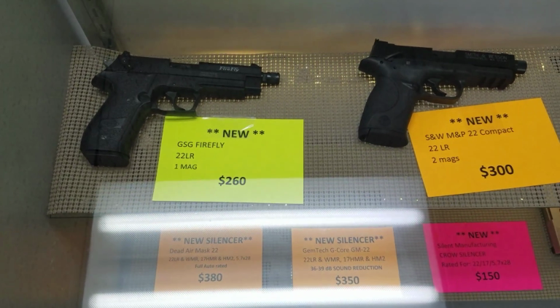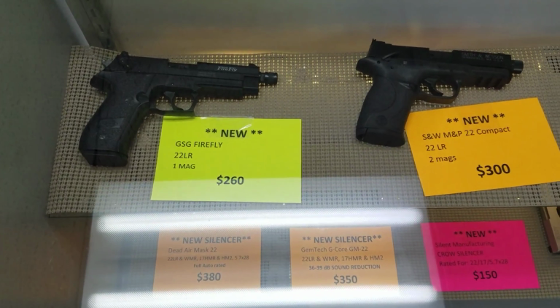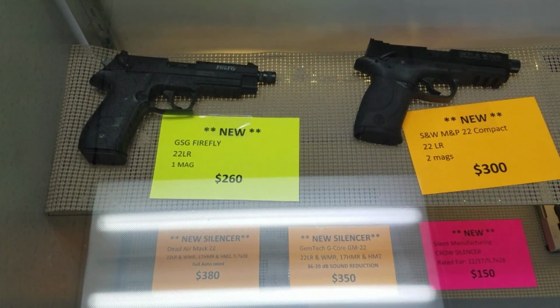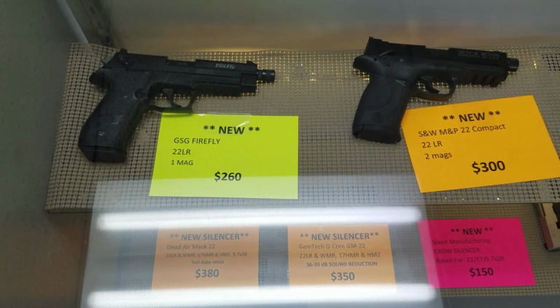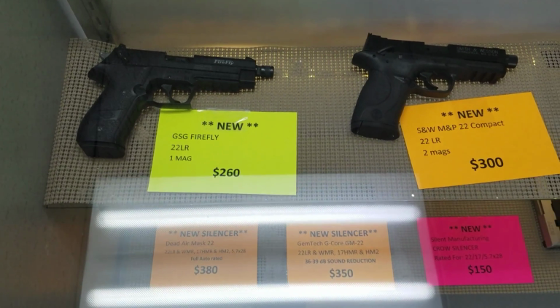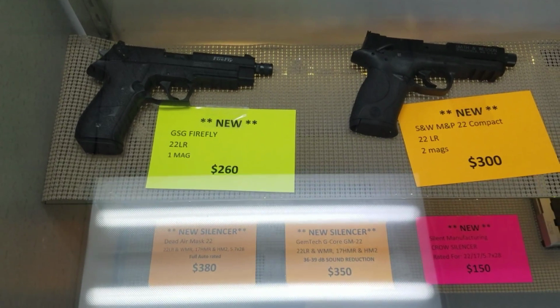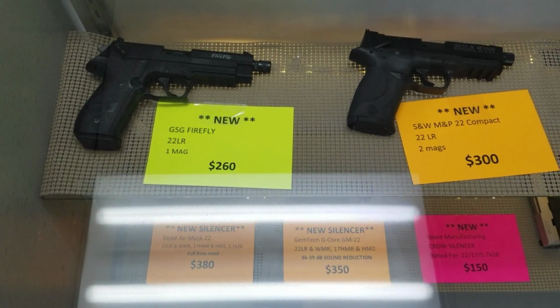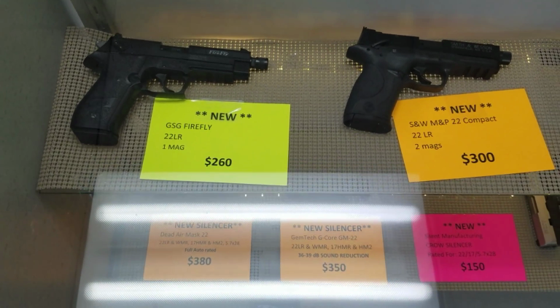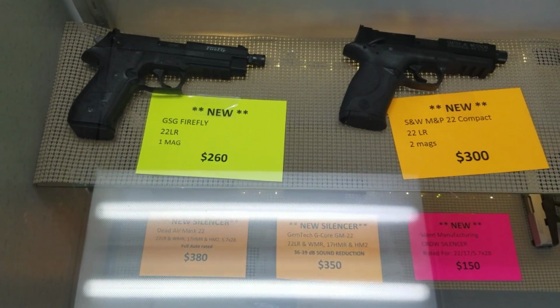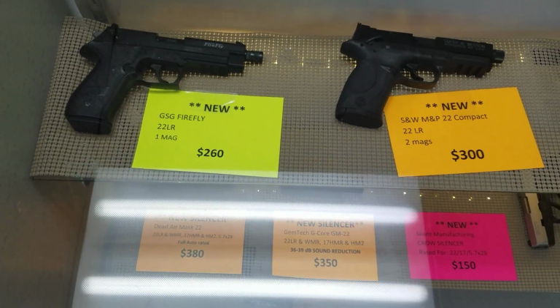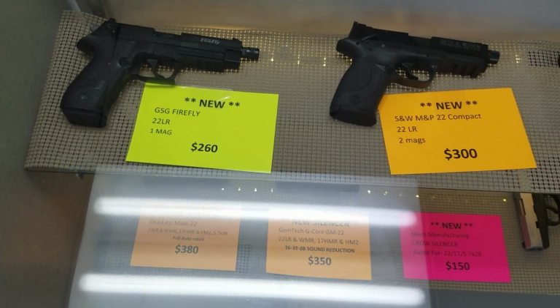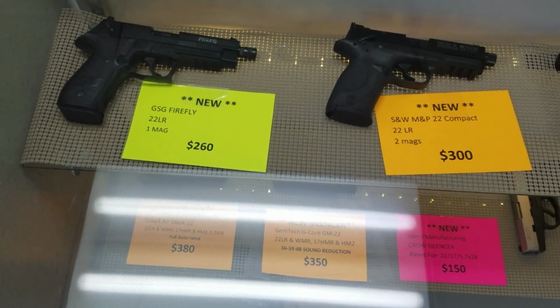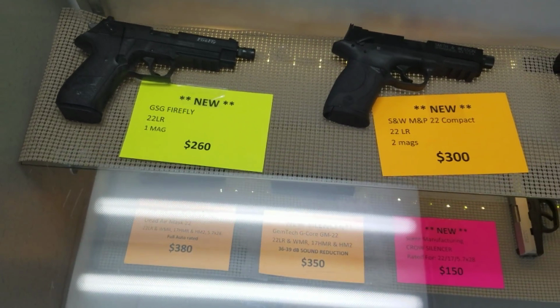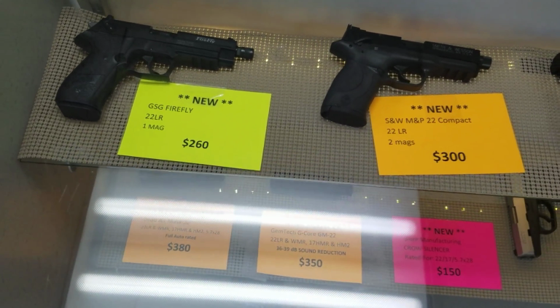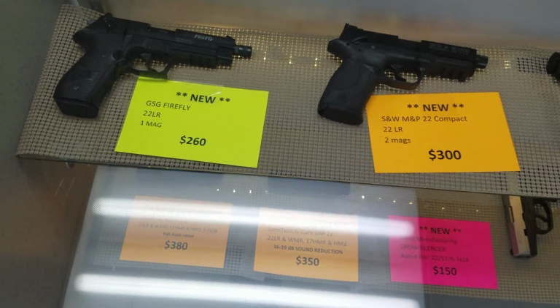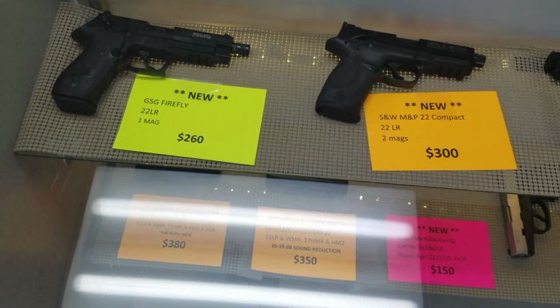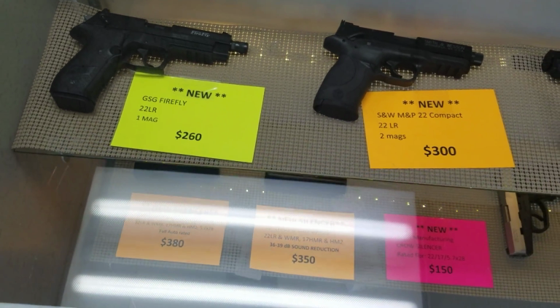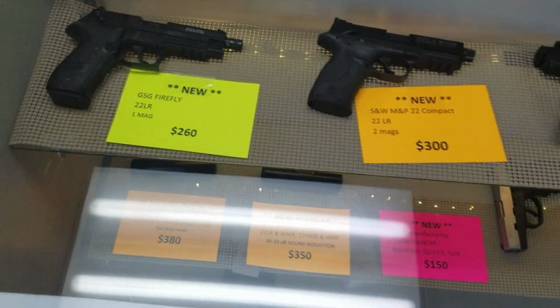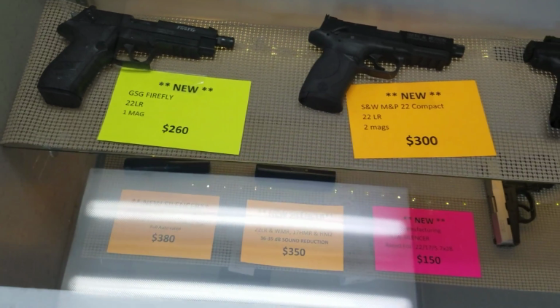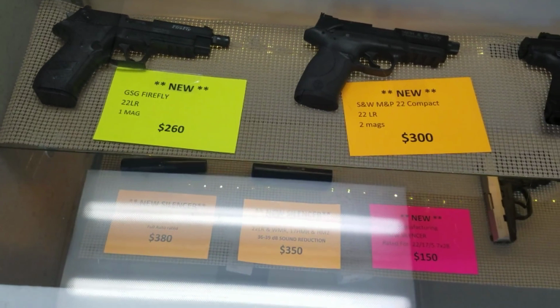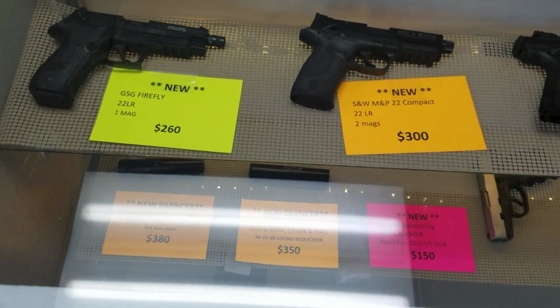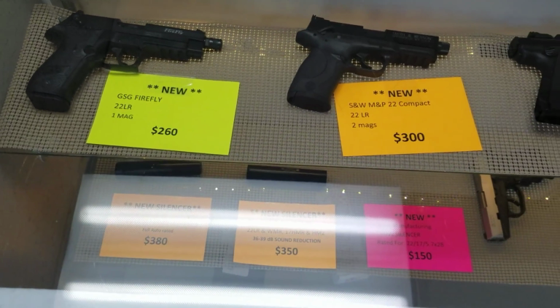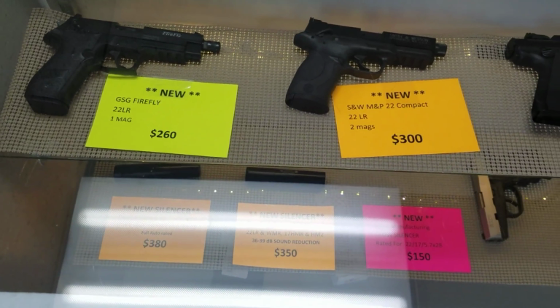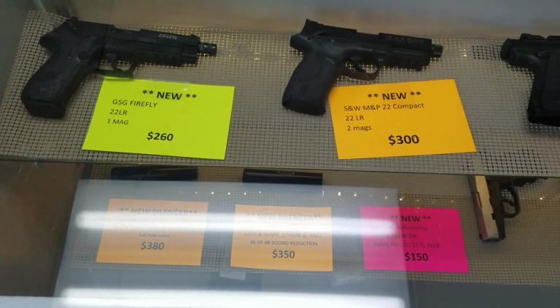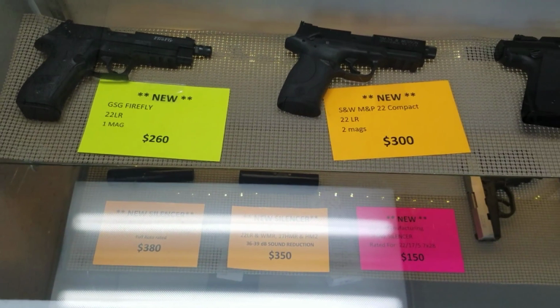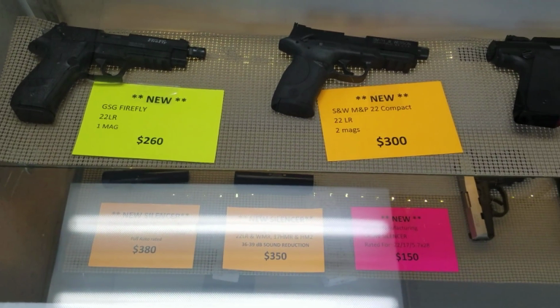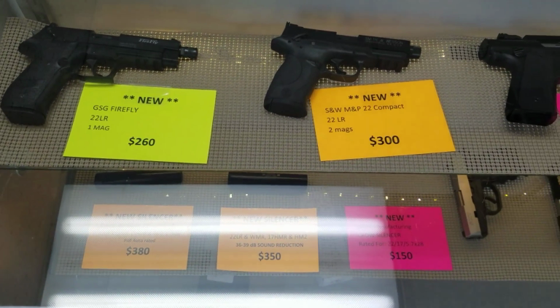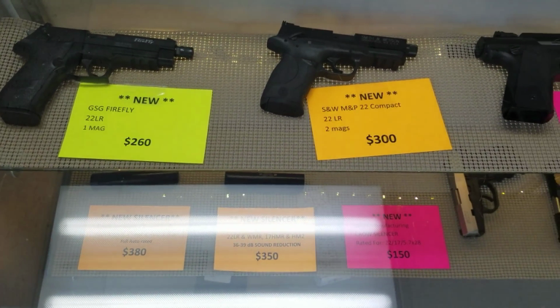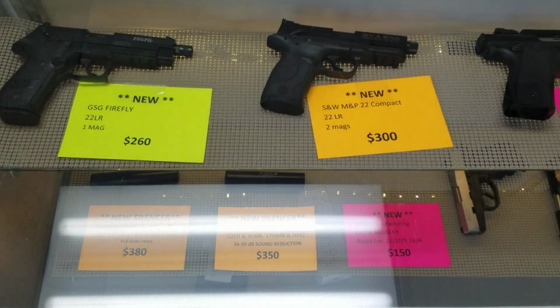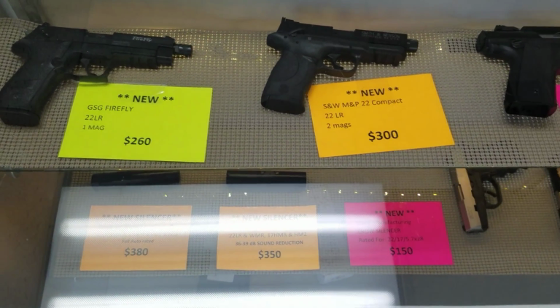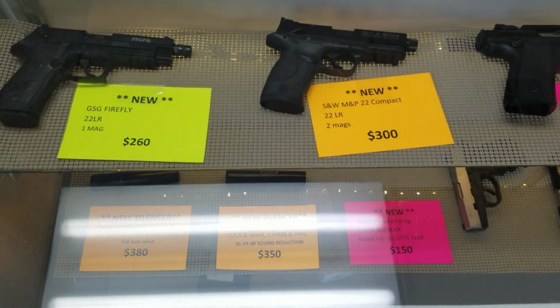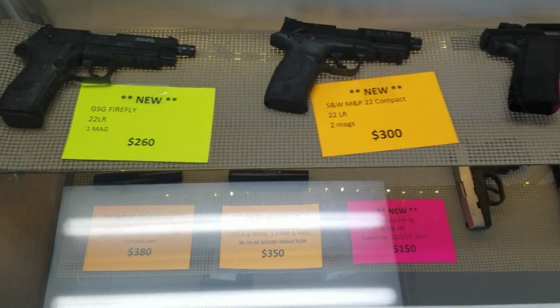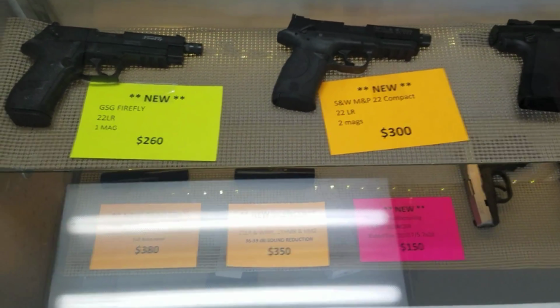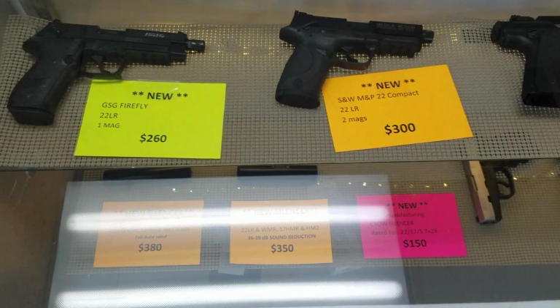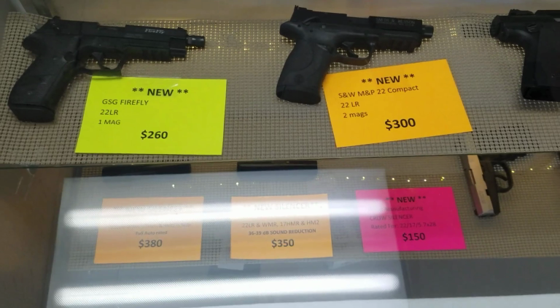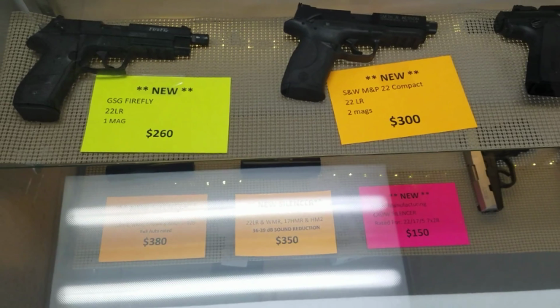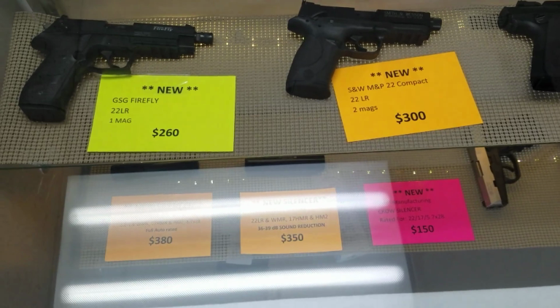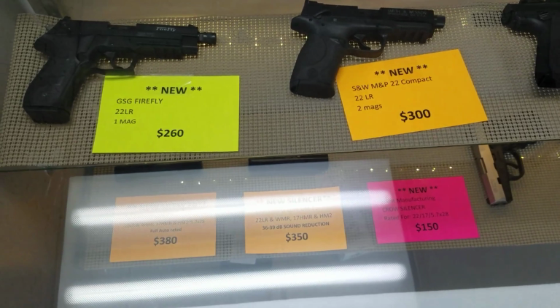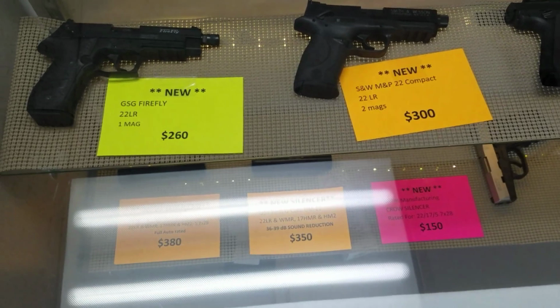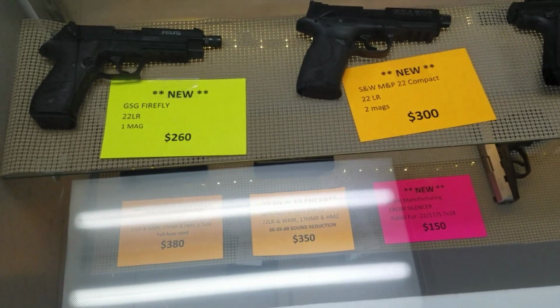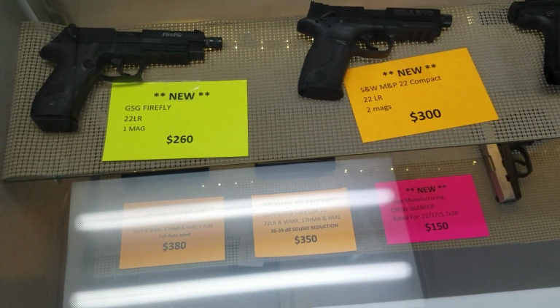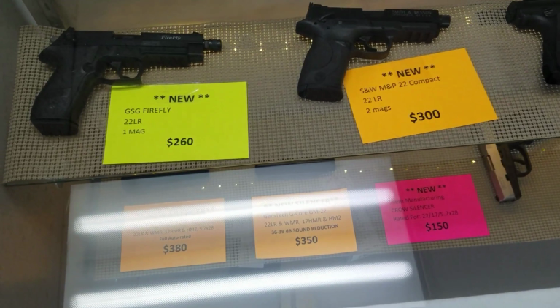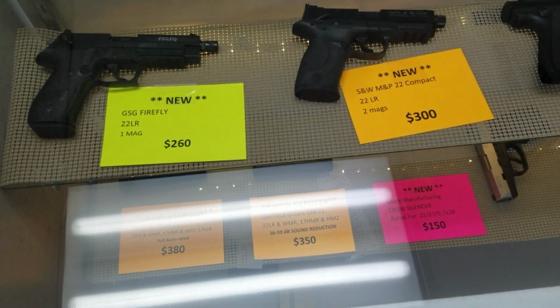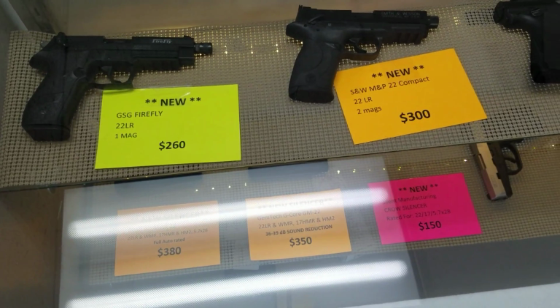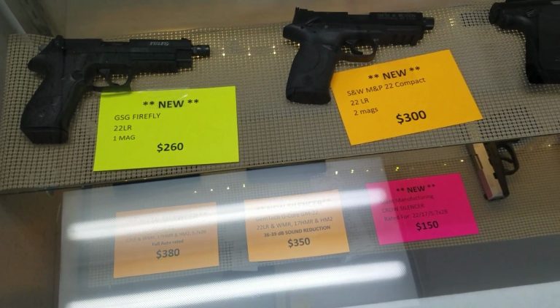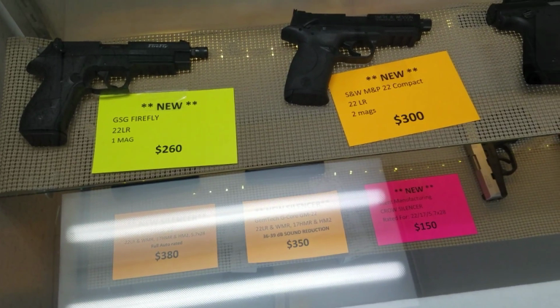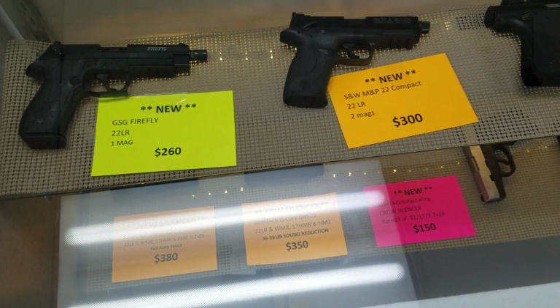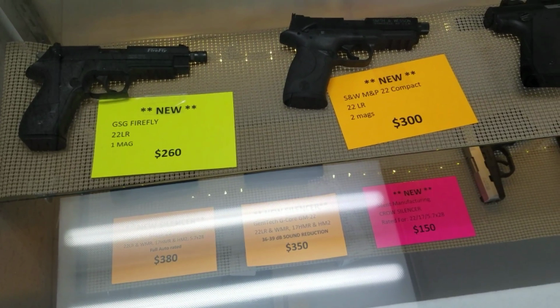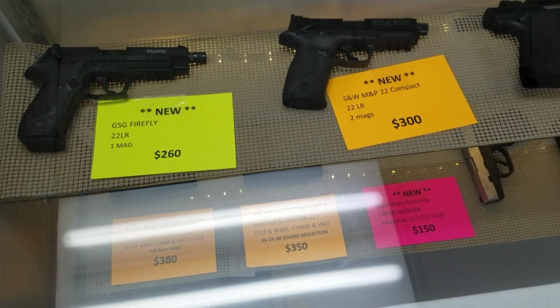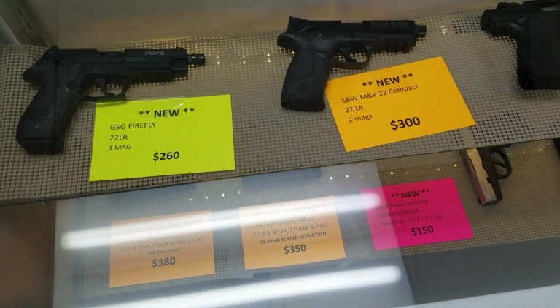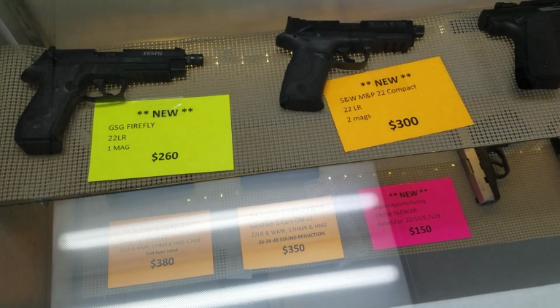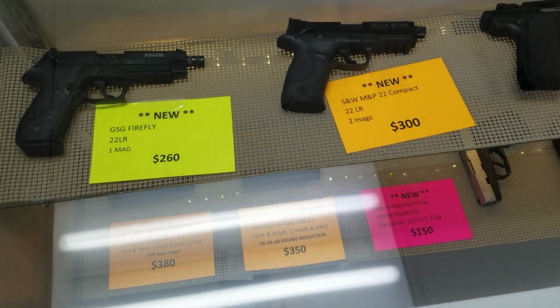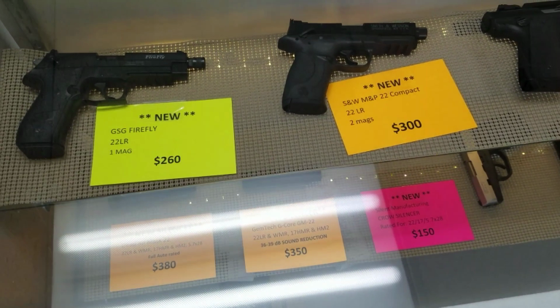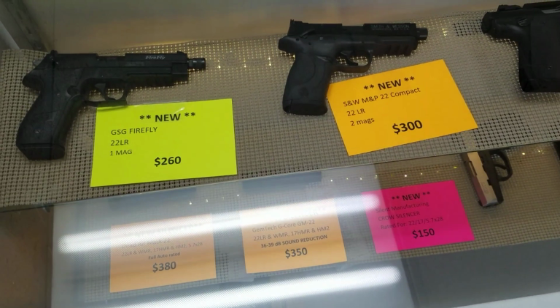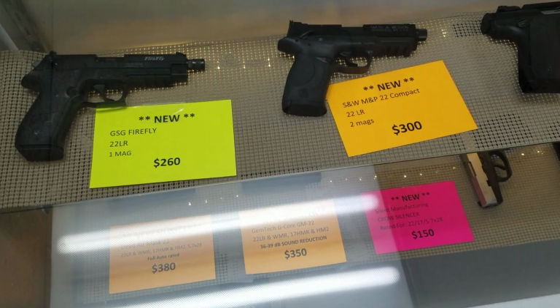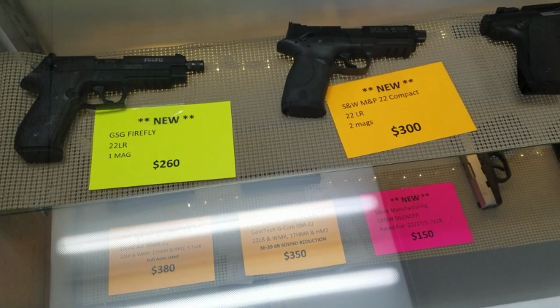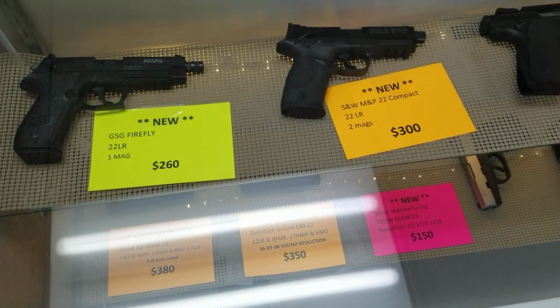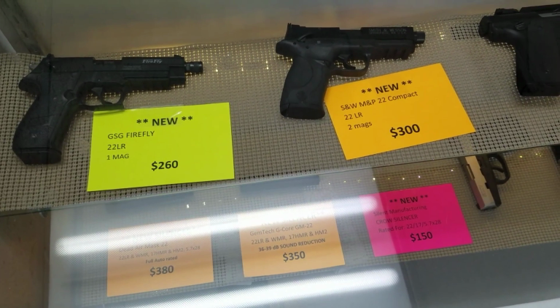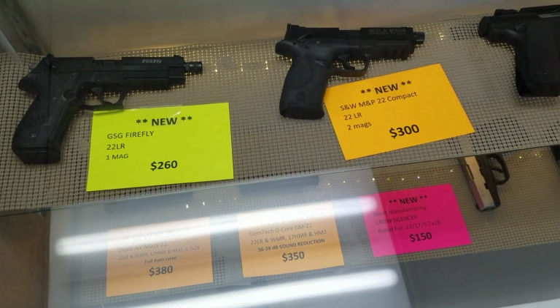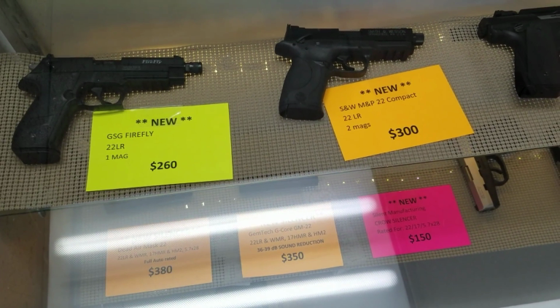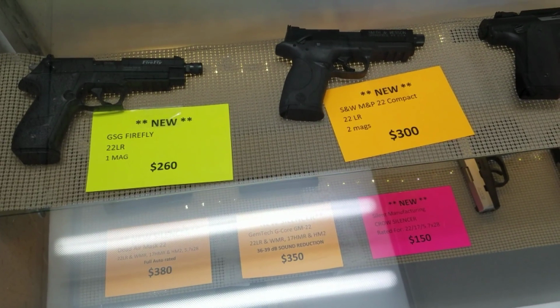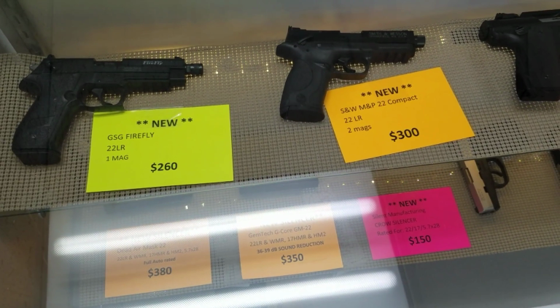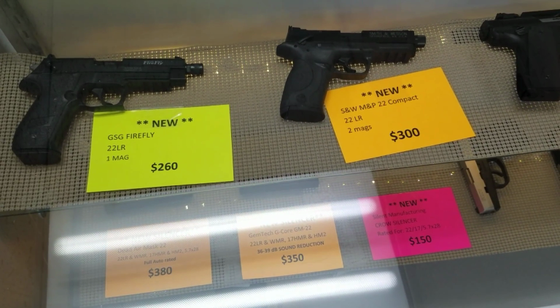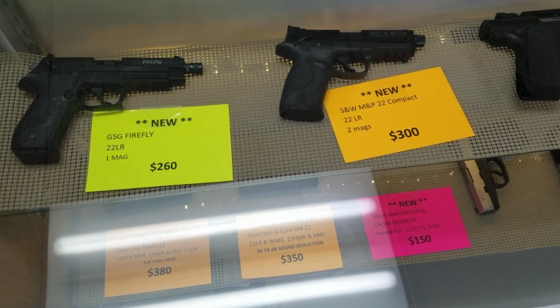Remember, it's $30 off any gun, except for the Skies, except for the Glocks.